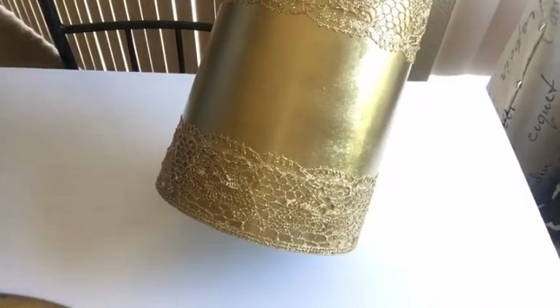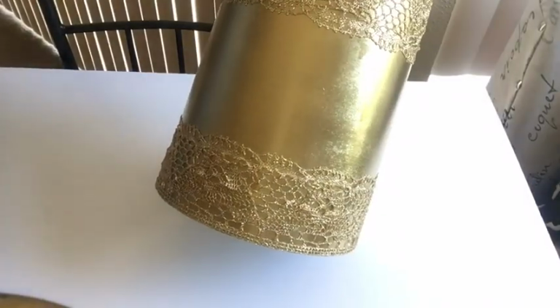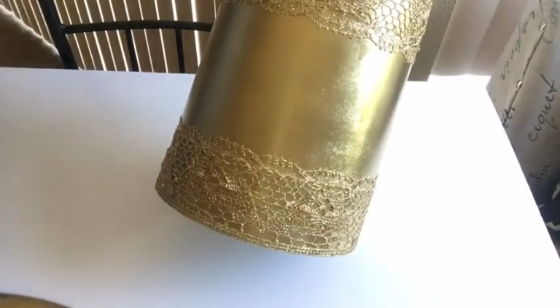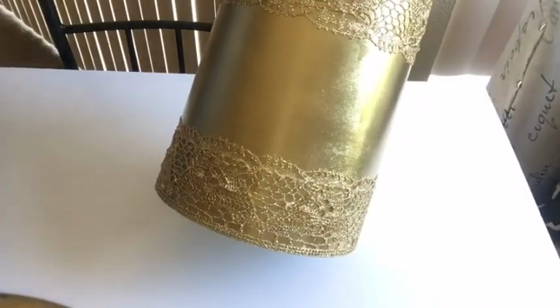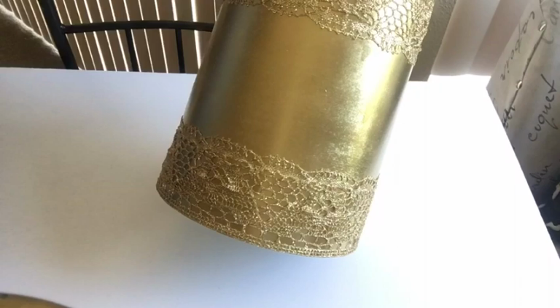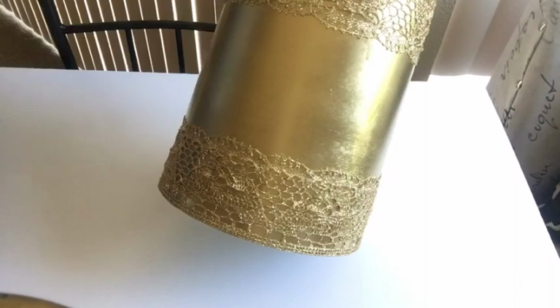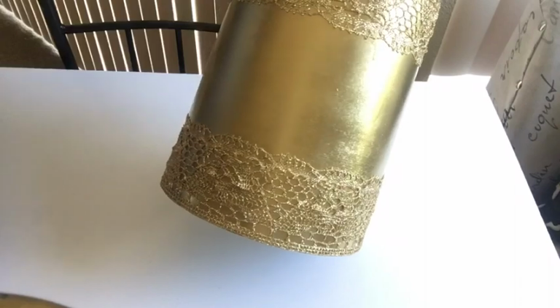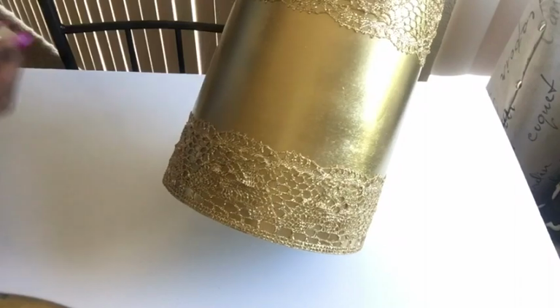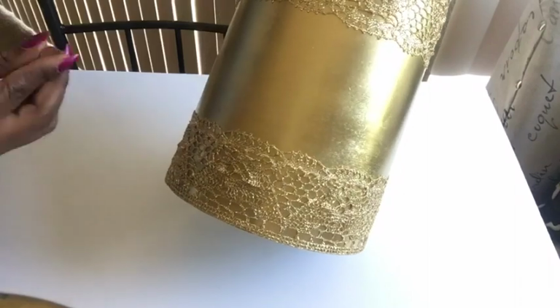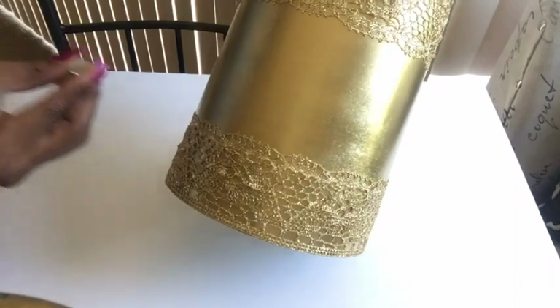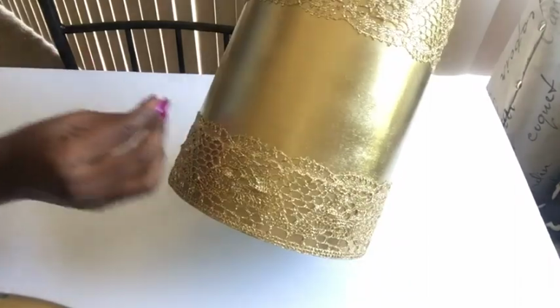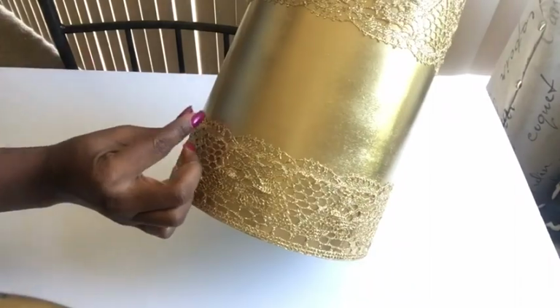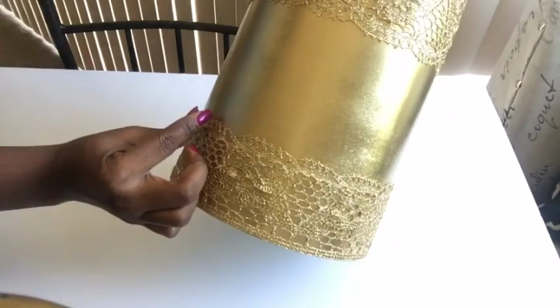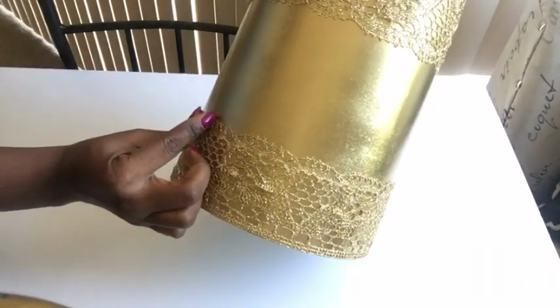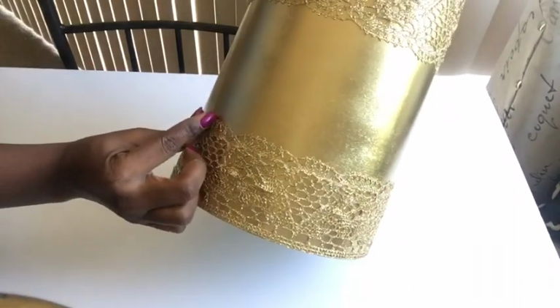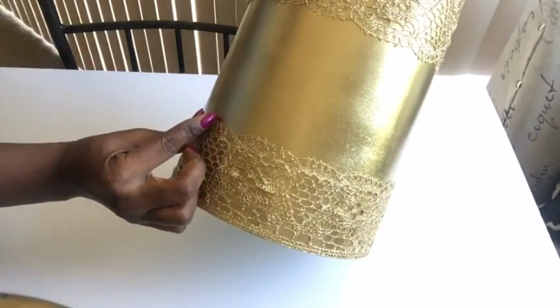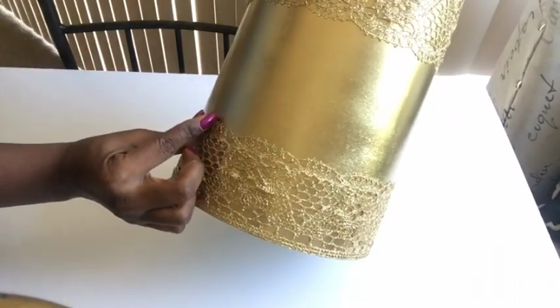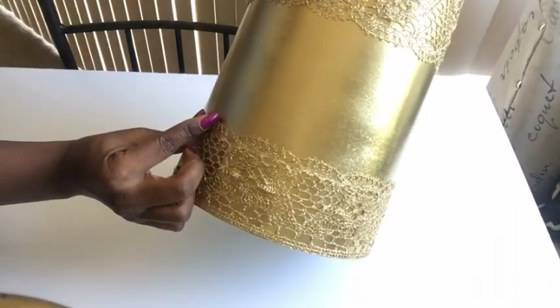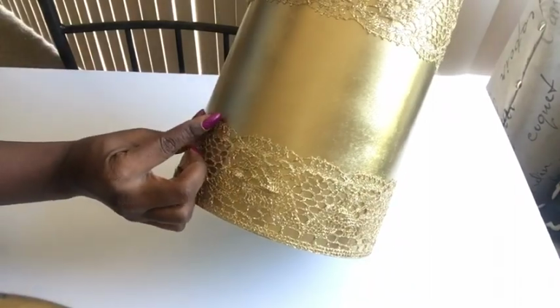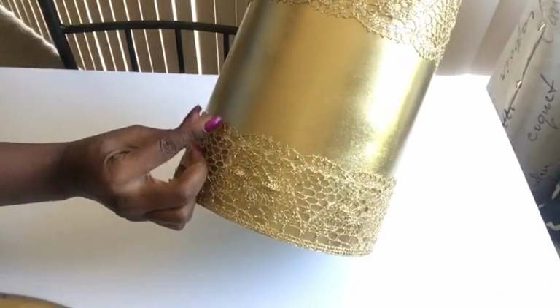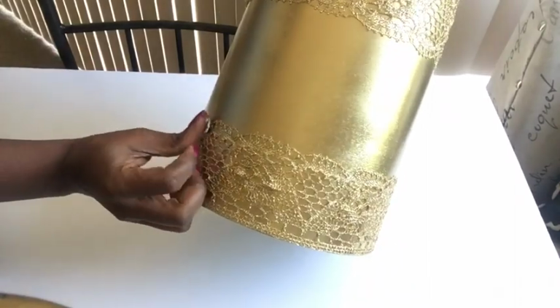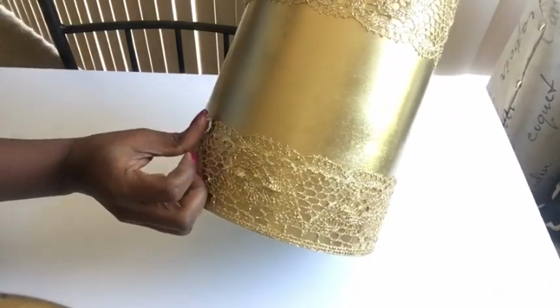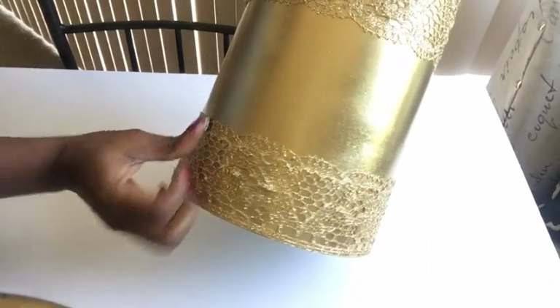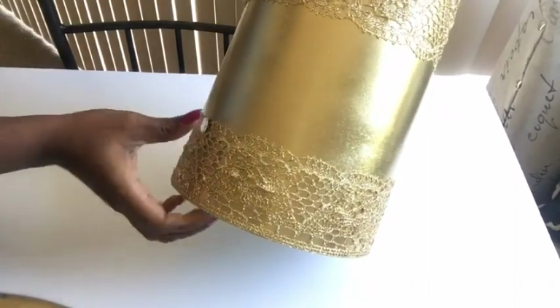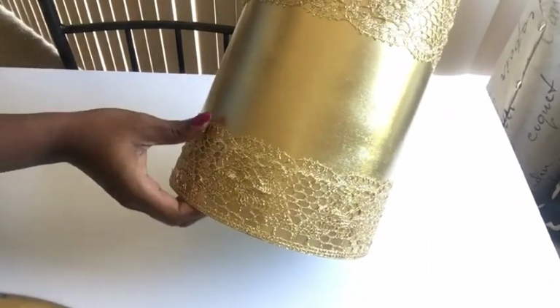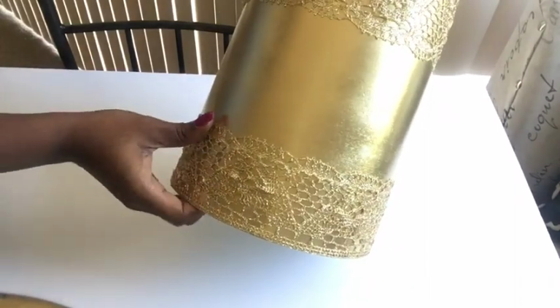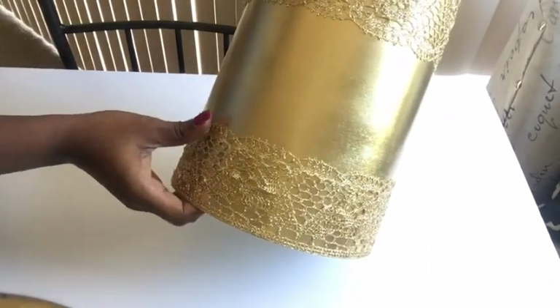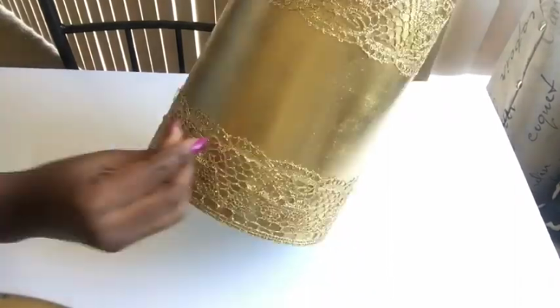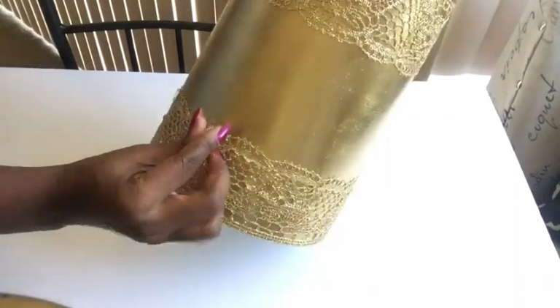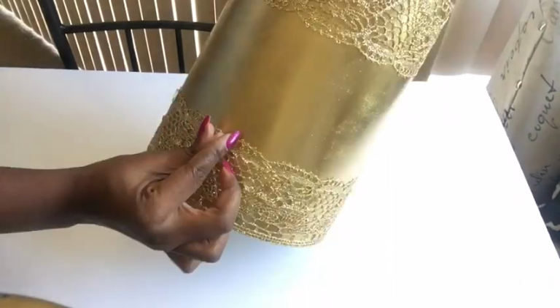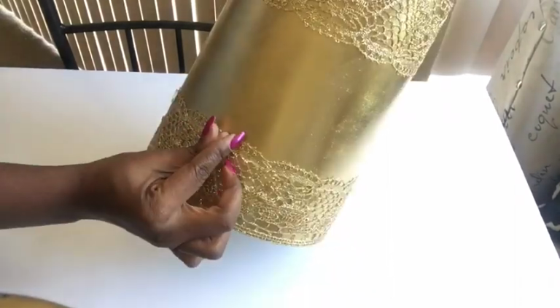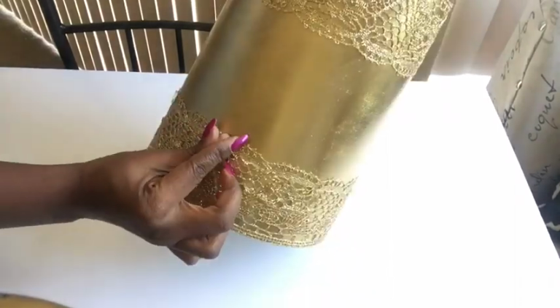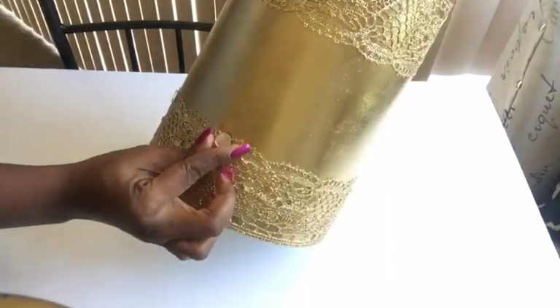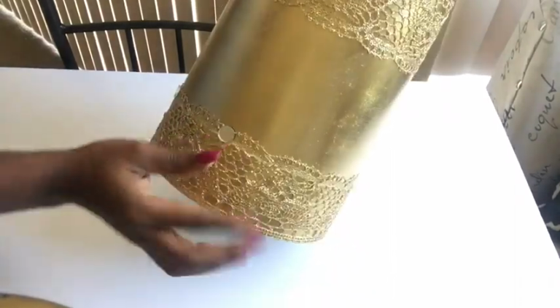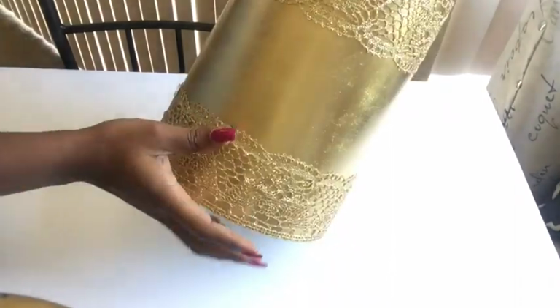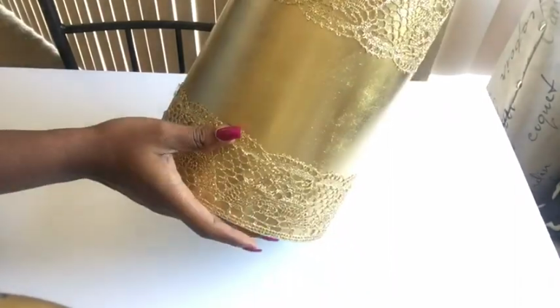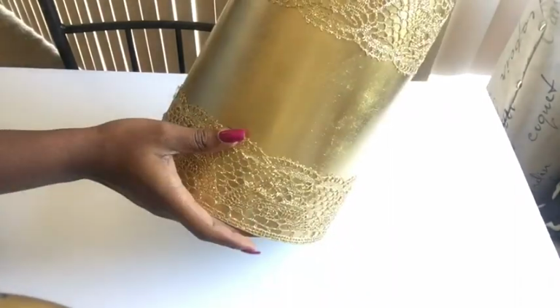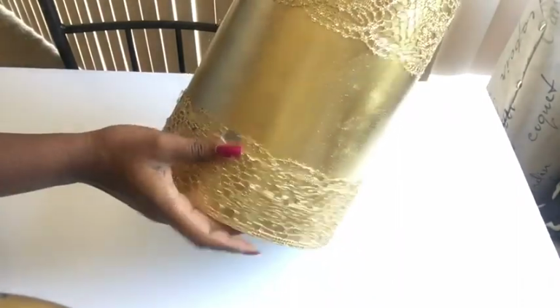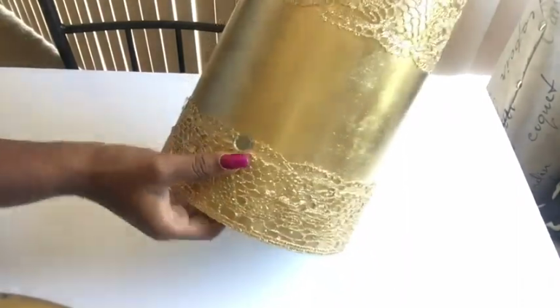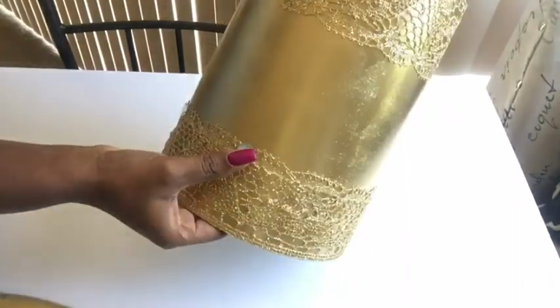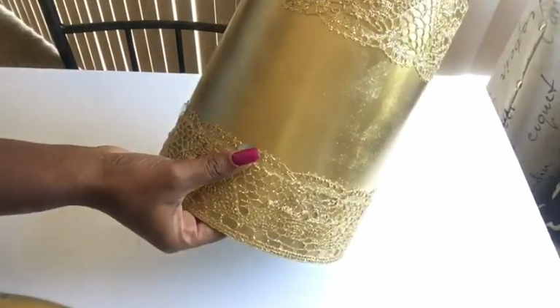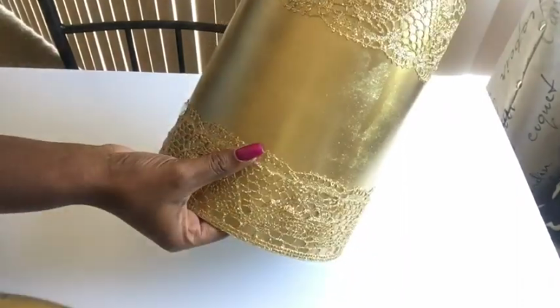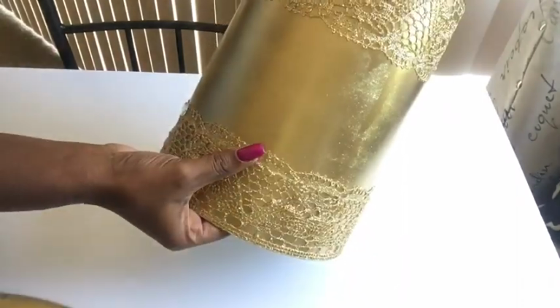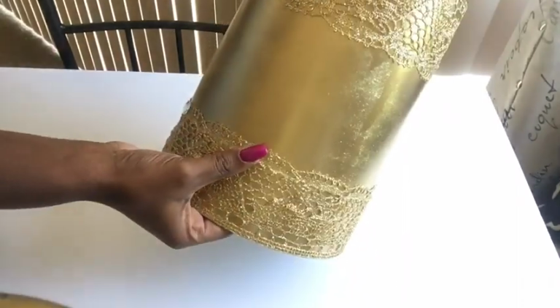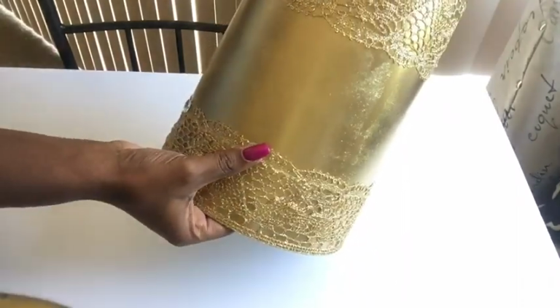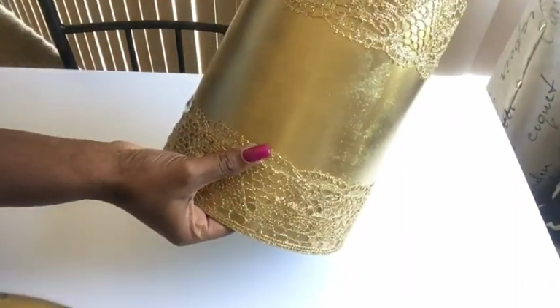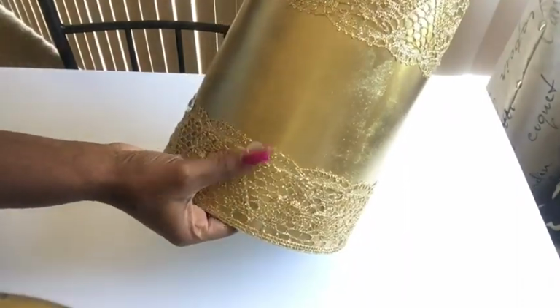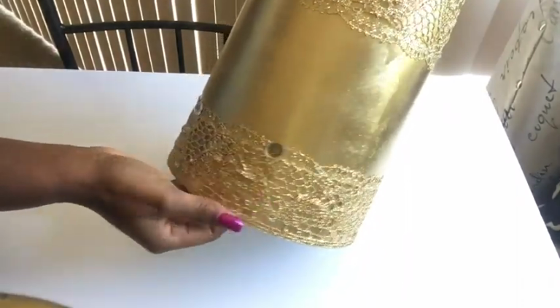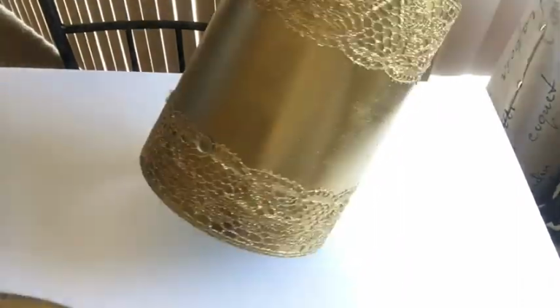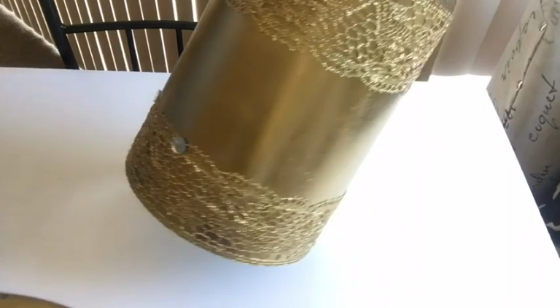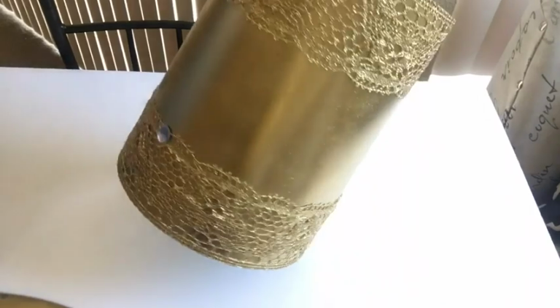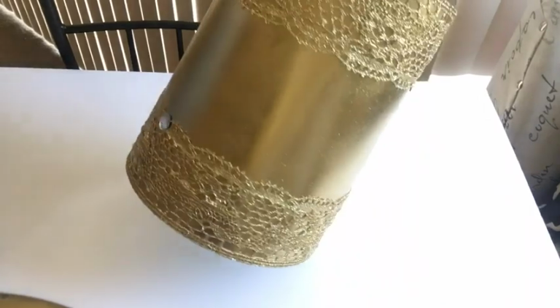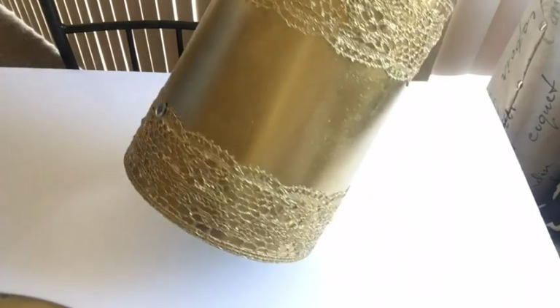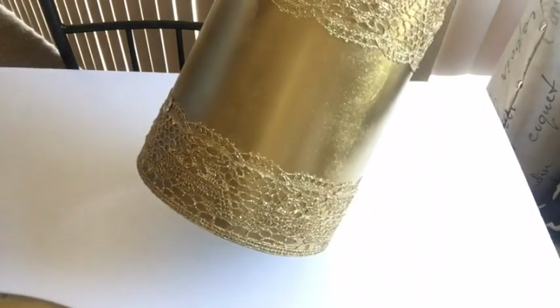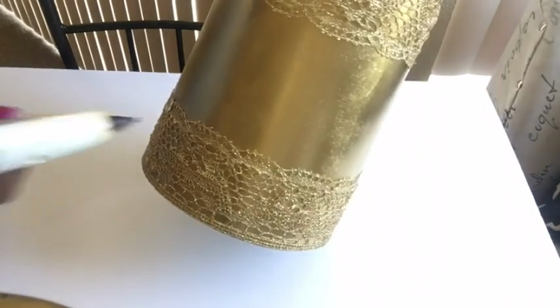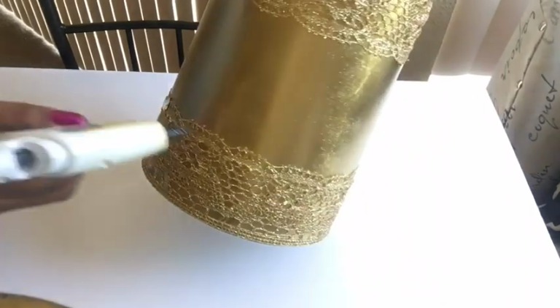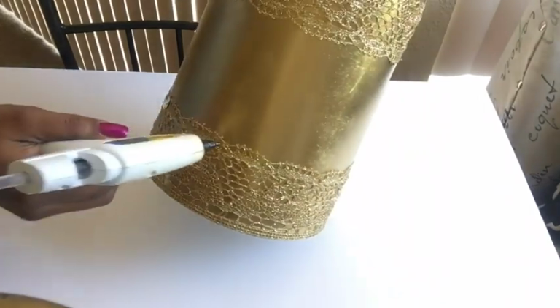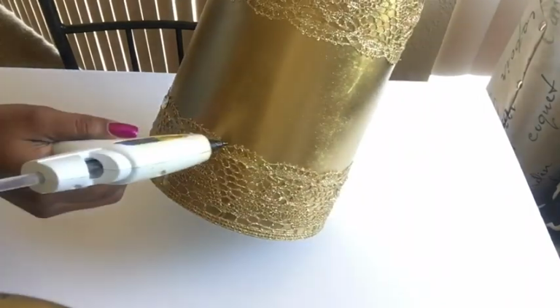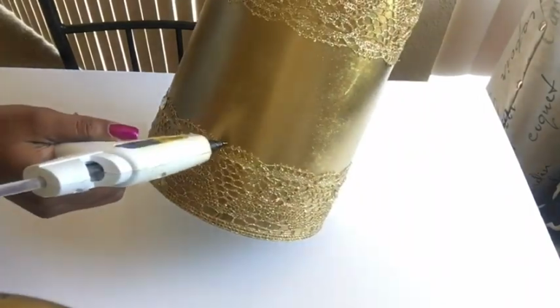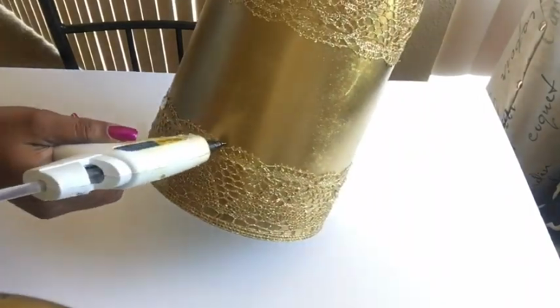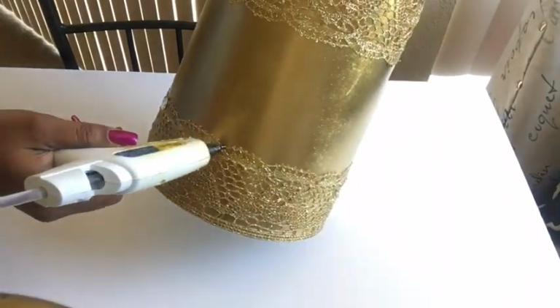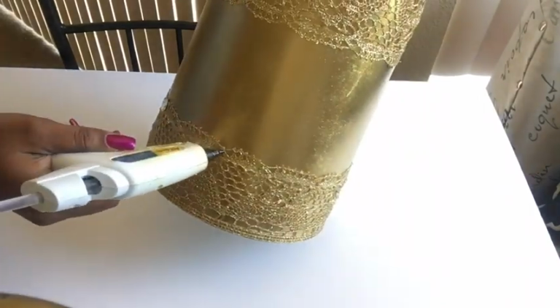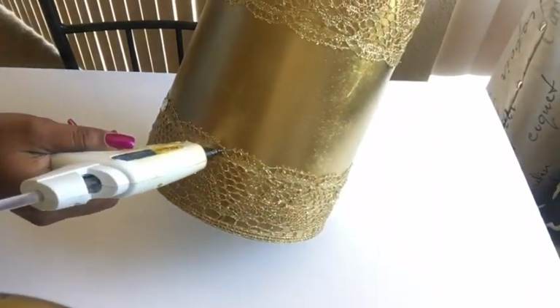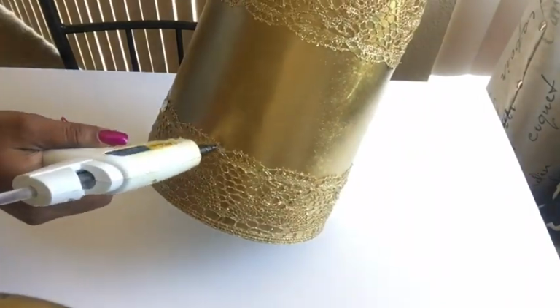I would also like to add that Sew Fashion Plus is also making a wall lamp, so you should please check out her channel — the link will be in the description box.